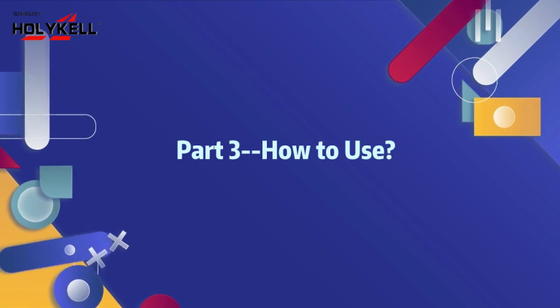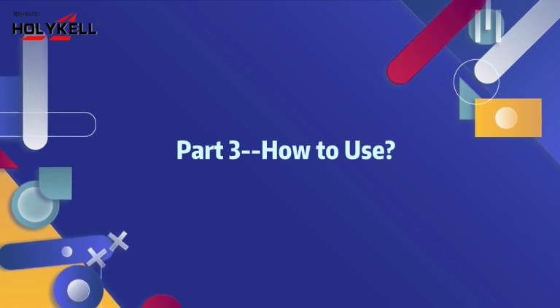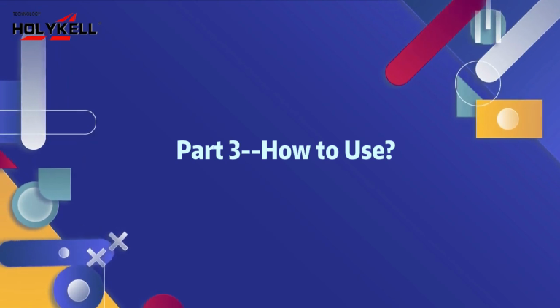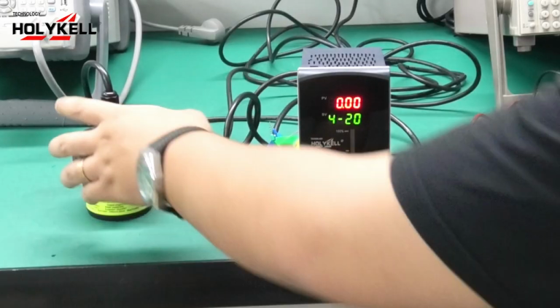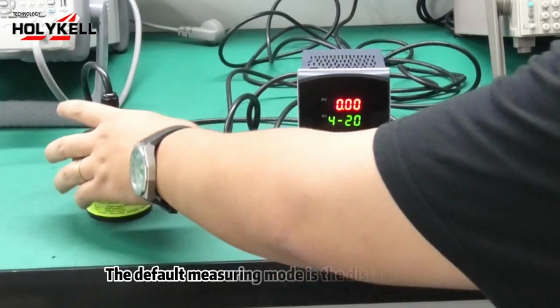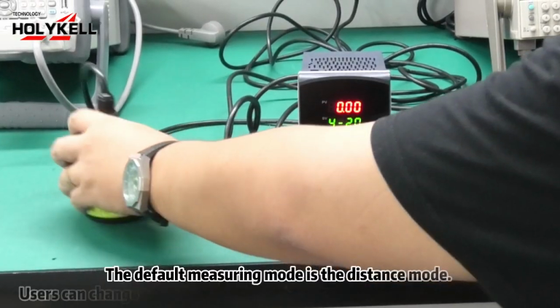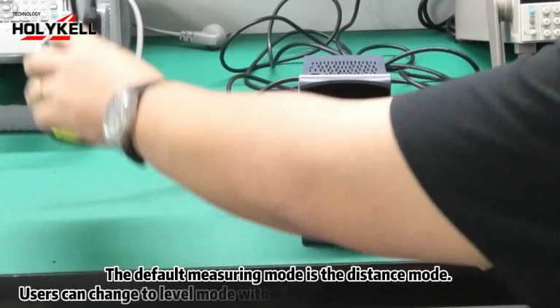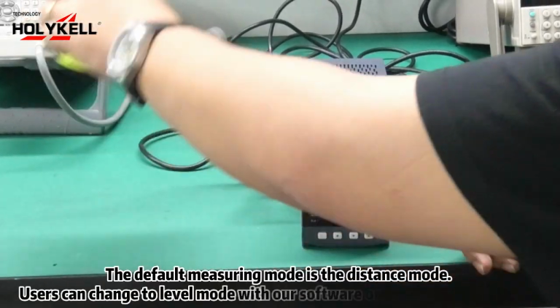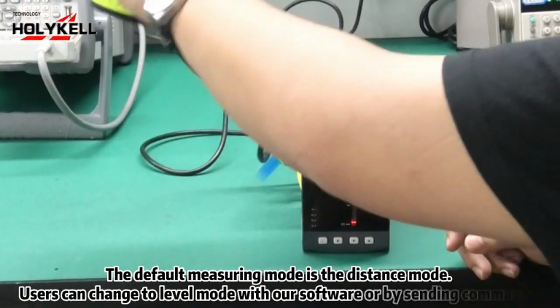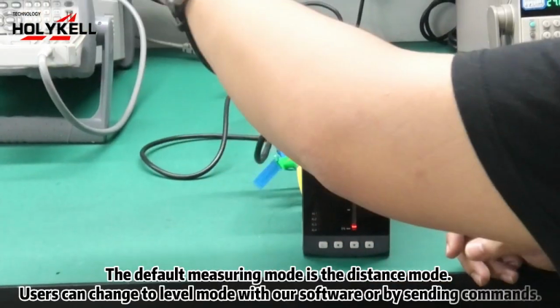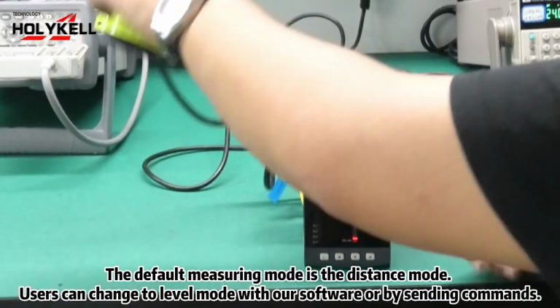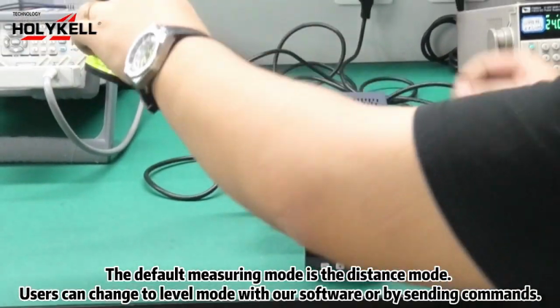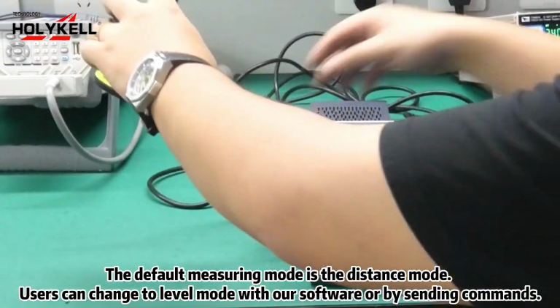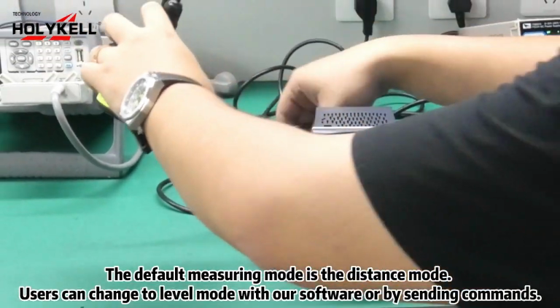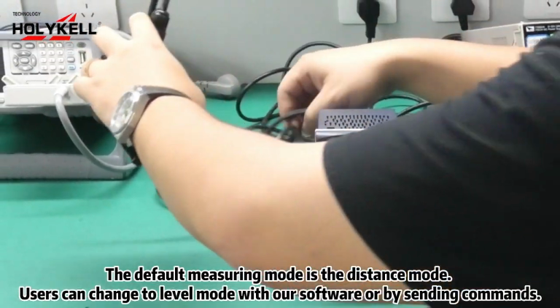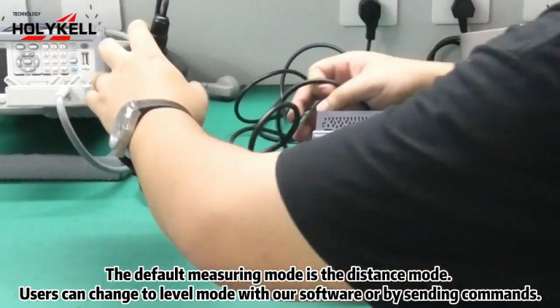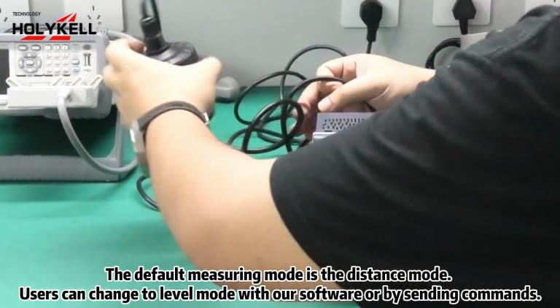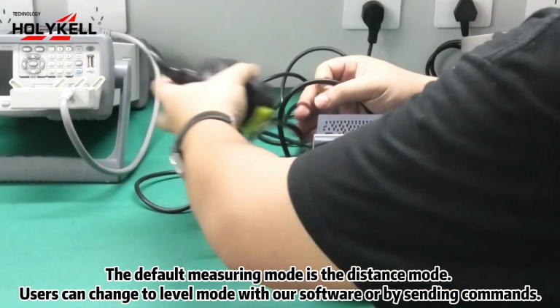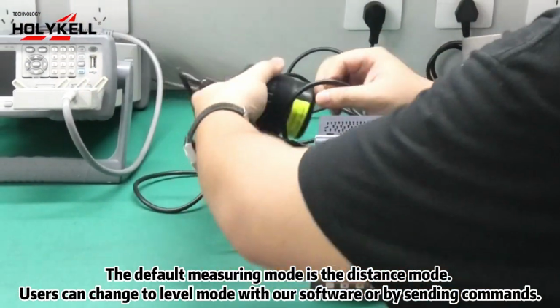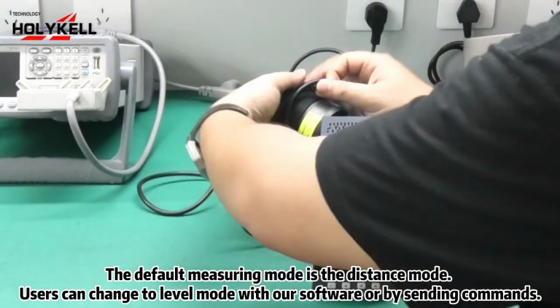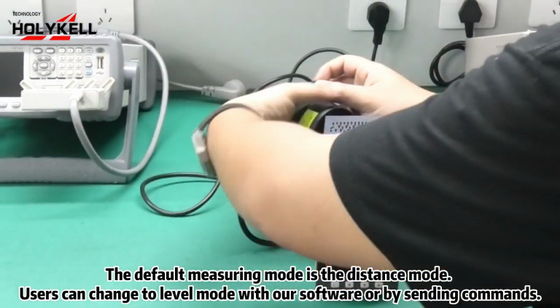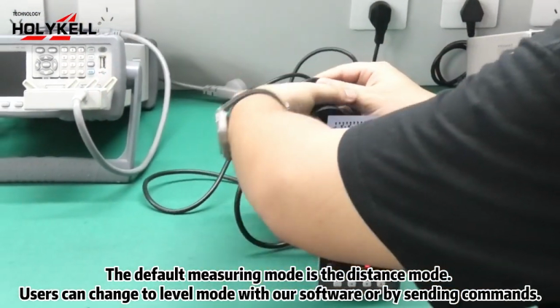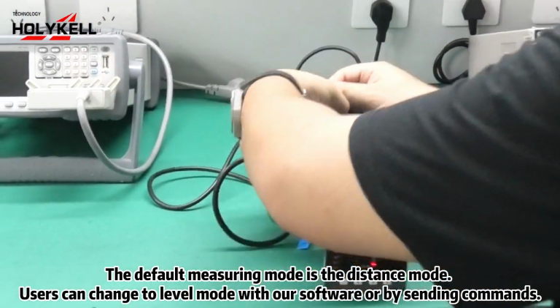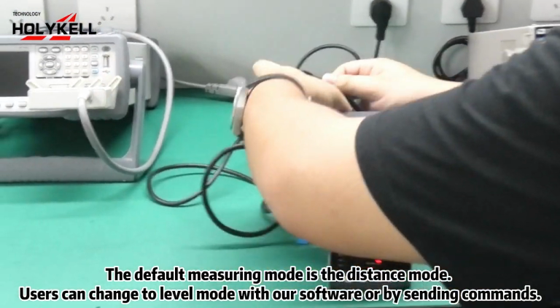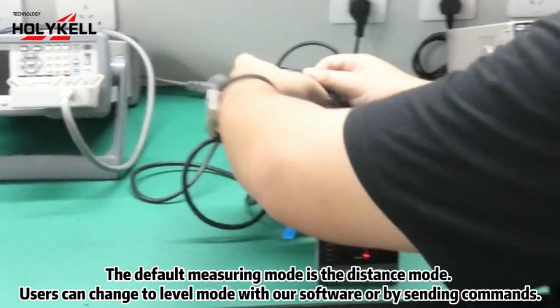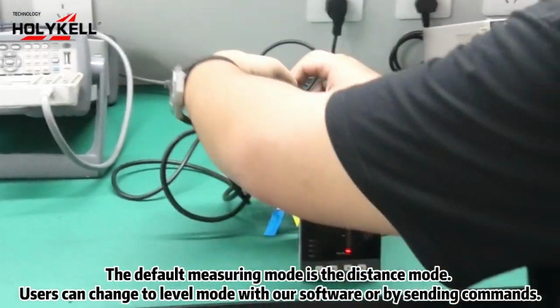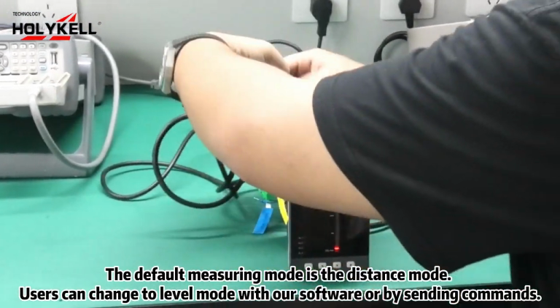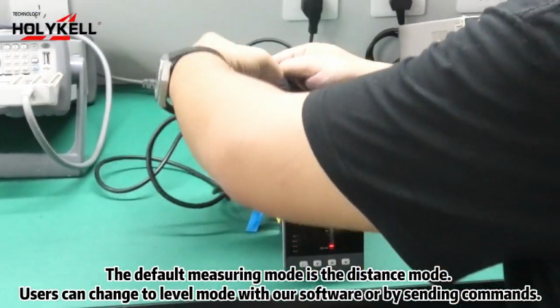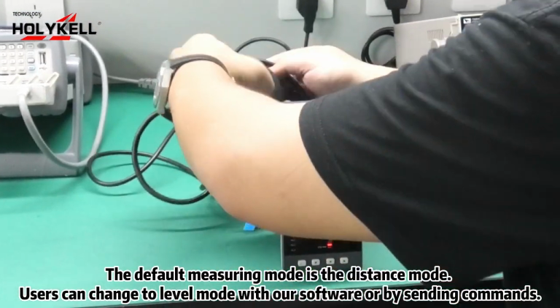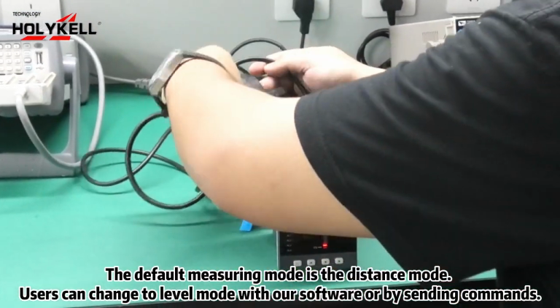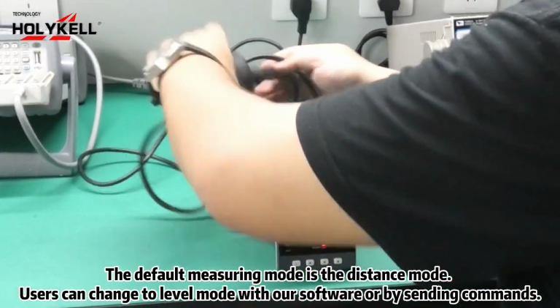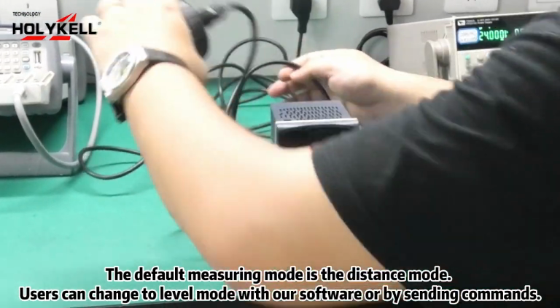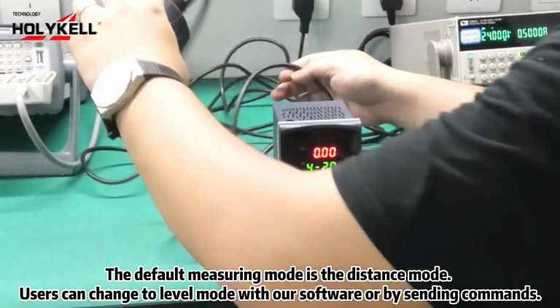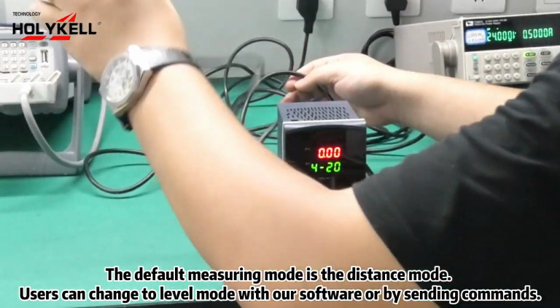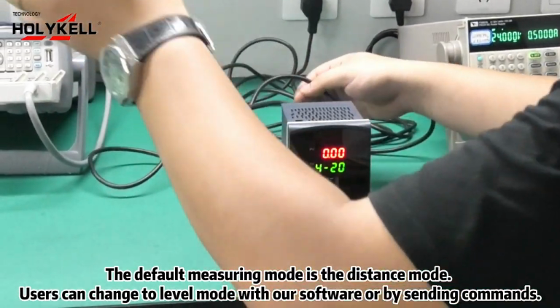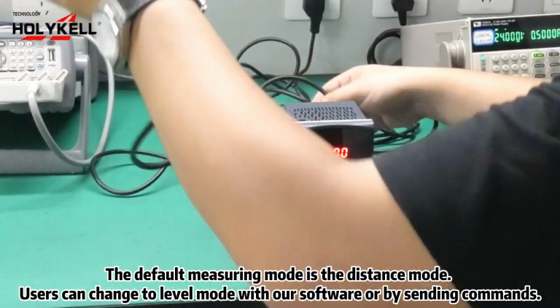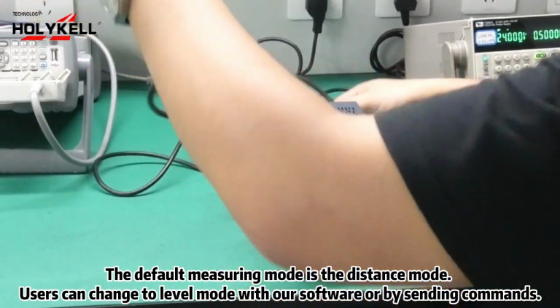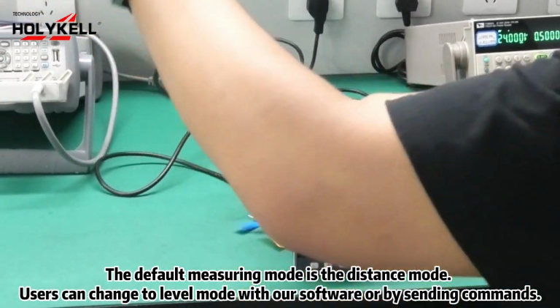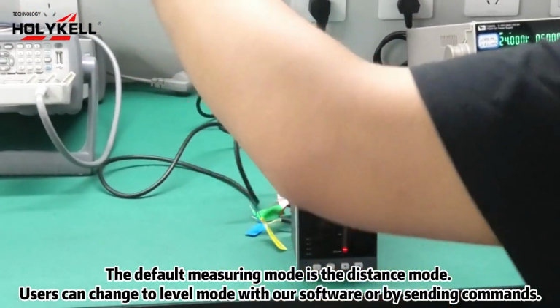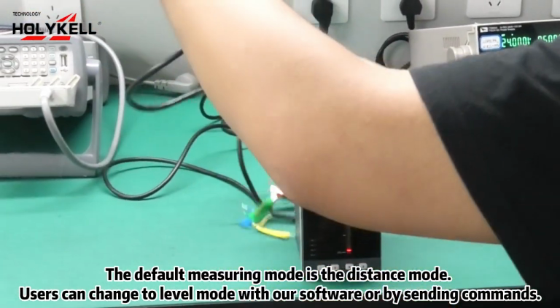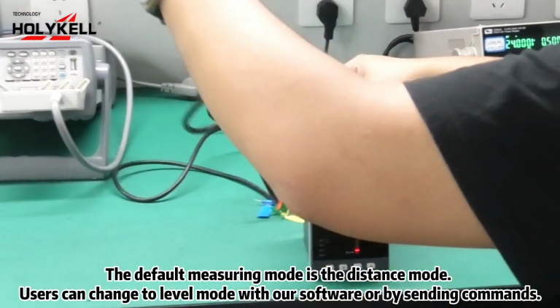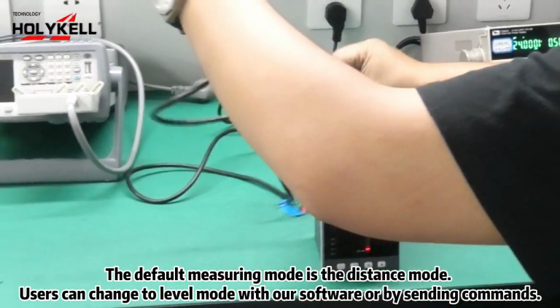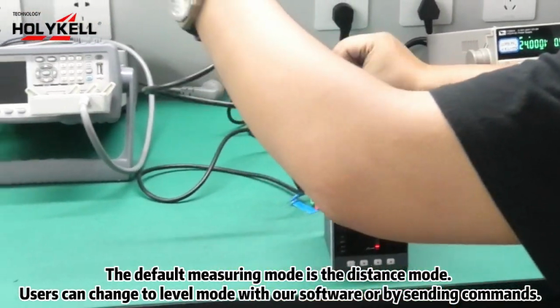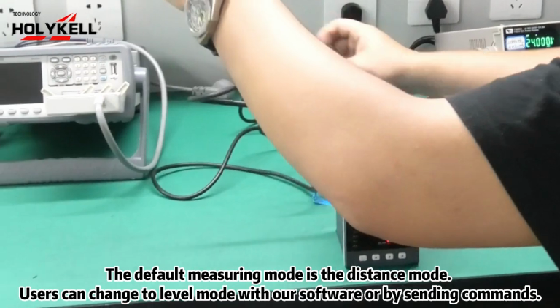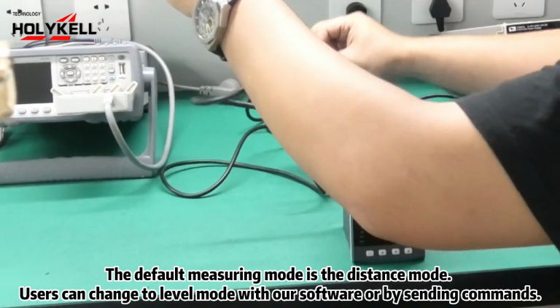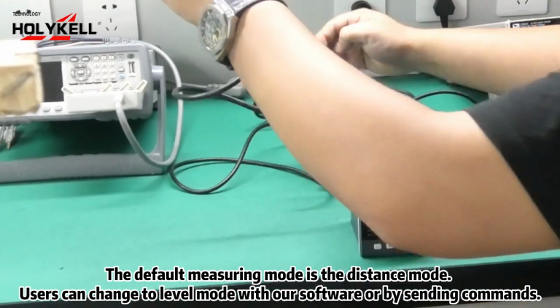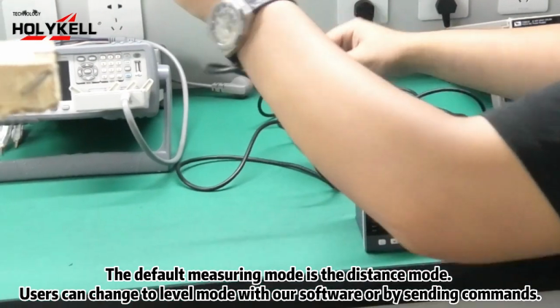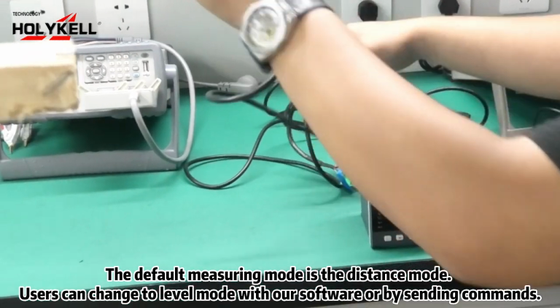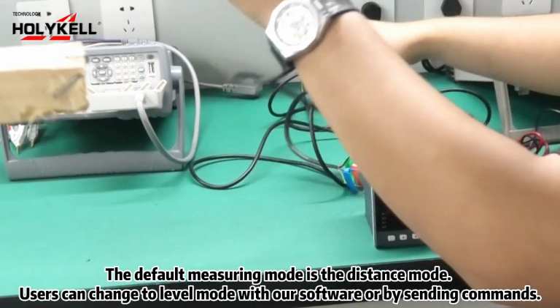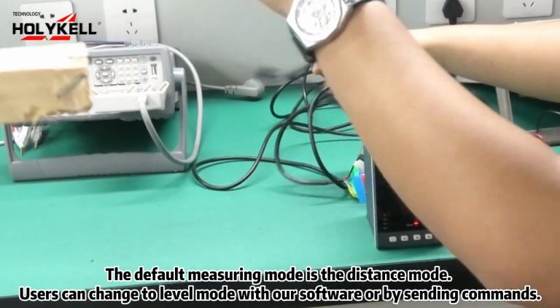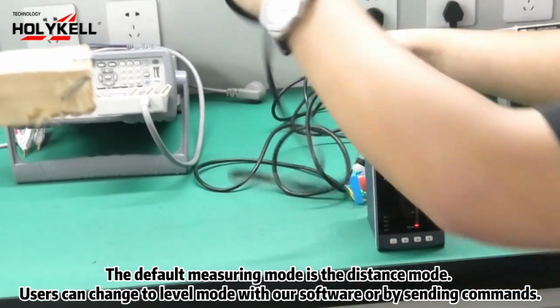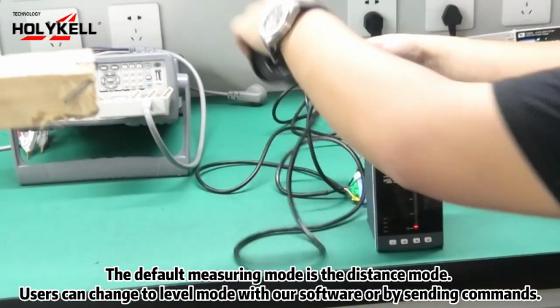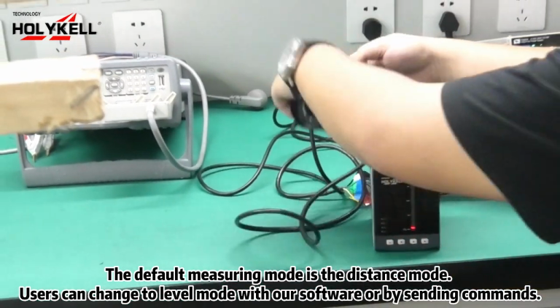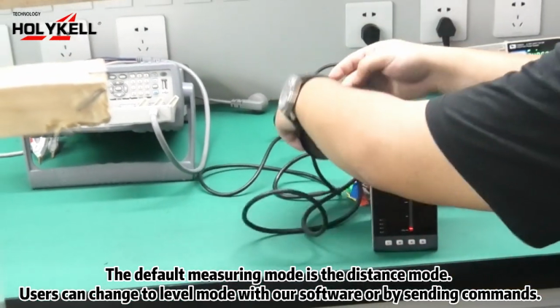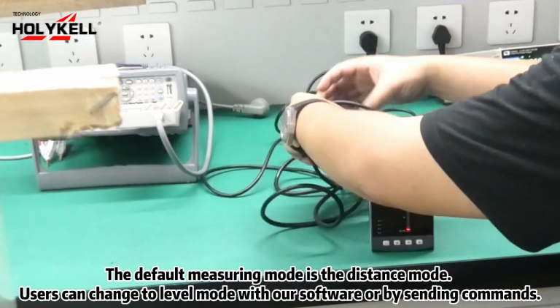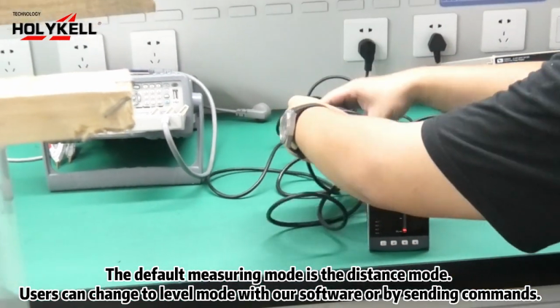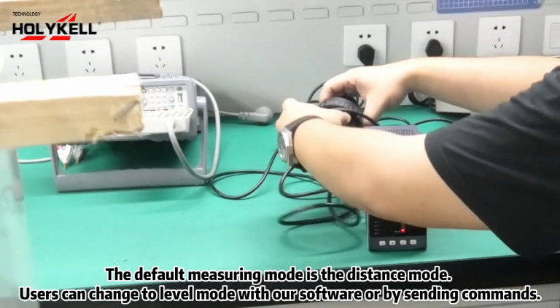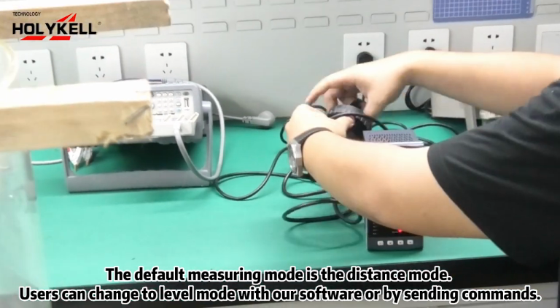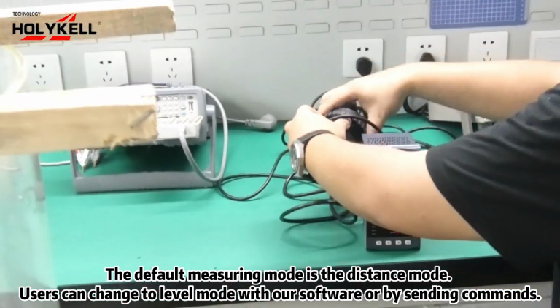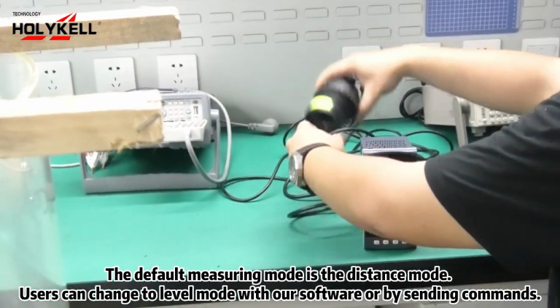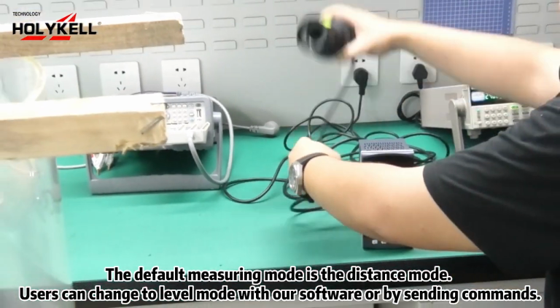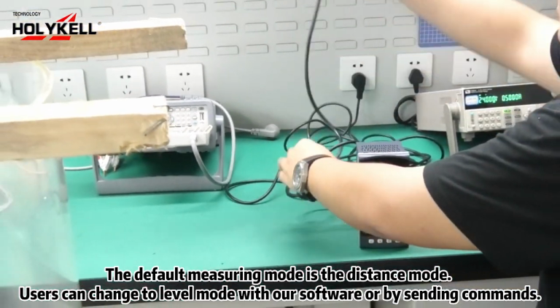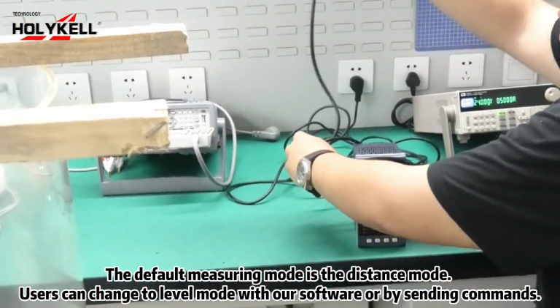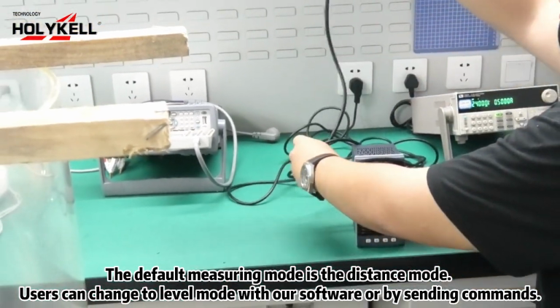The default measuring mode is the distance mode. Users can change to level mode with our software or by sending commands.